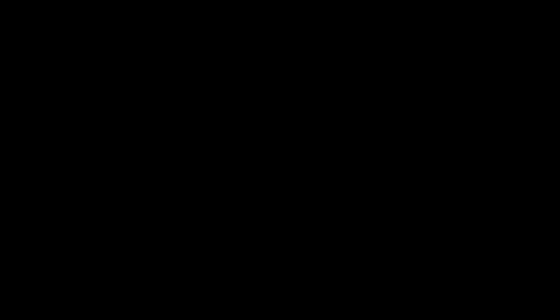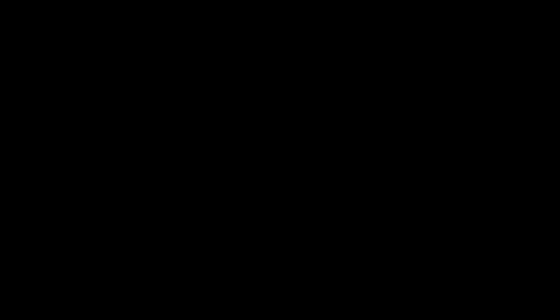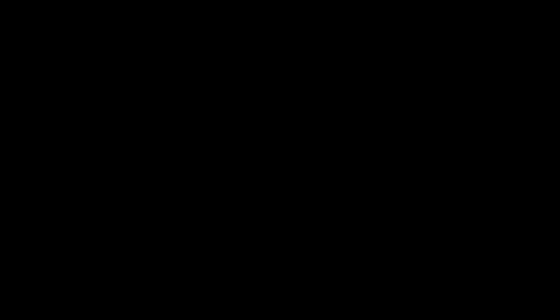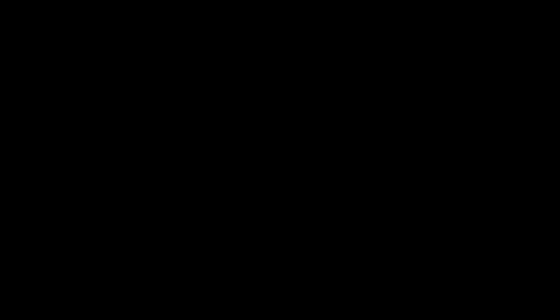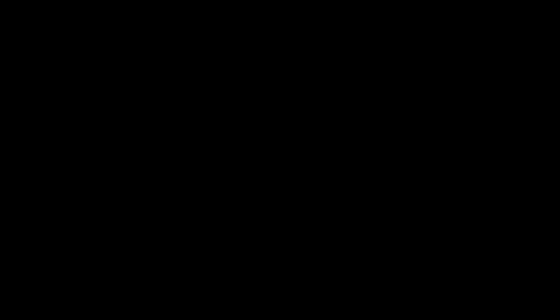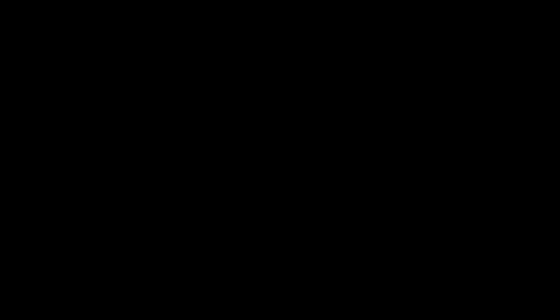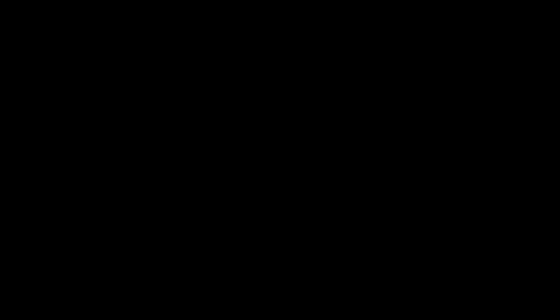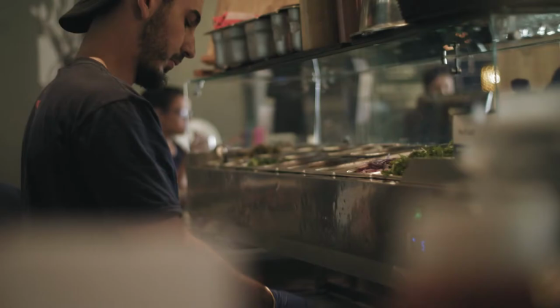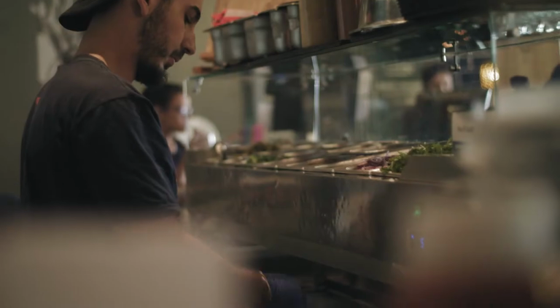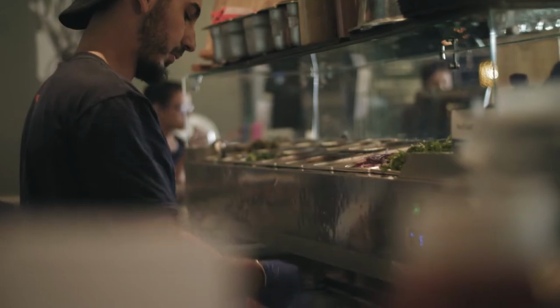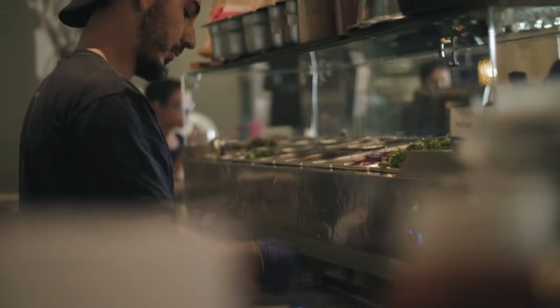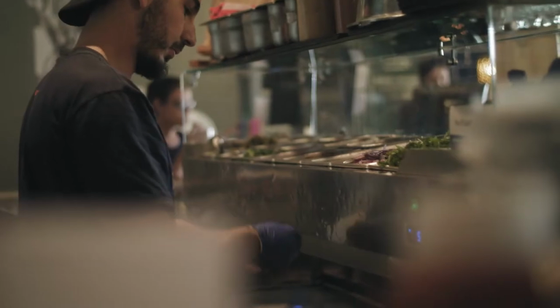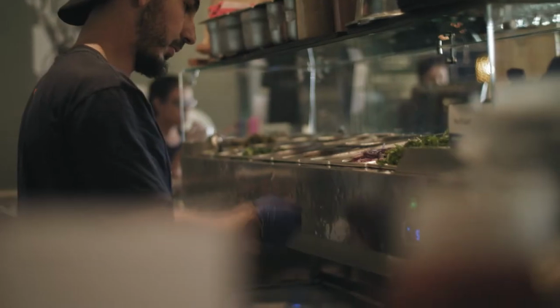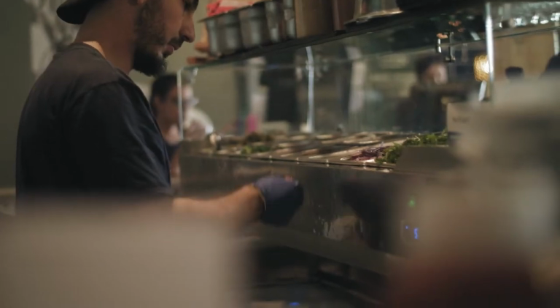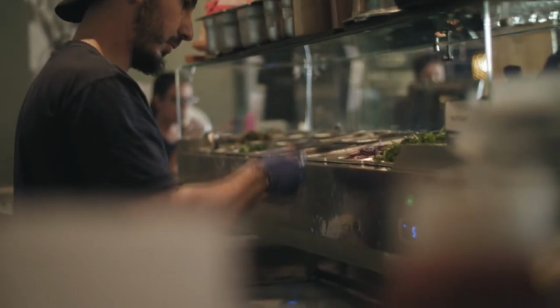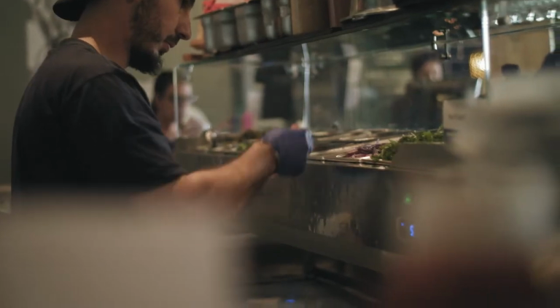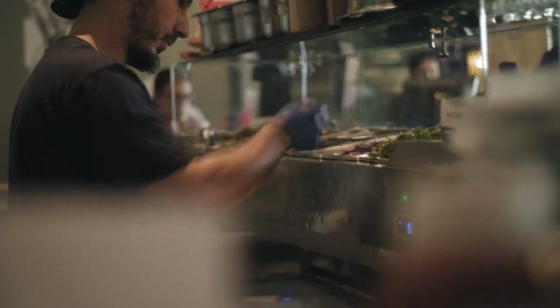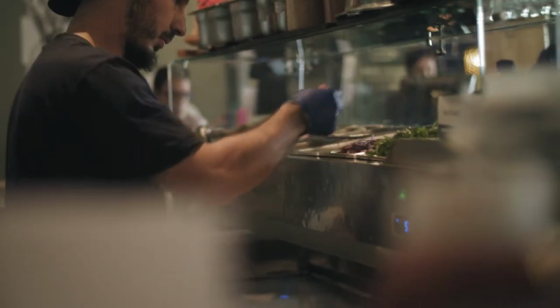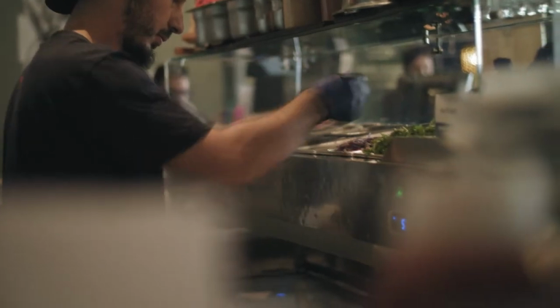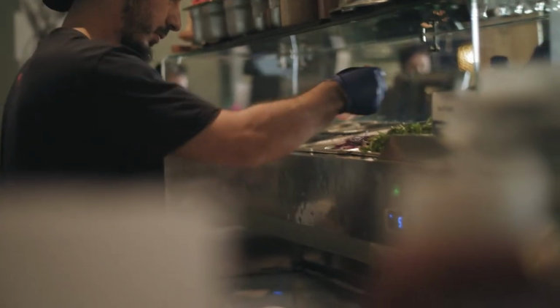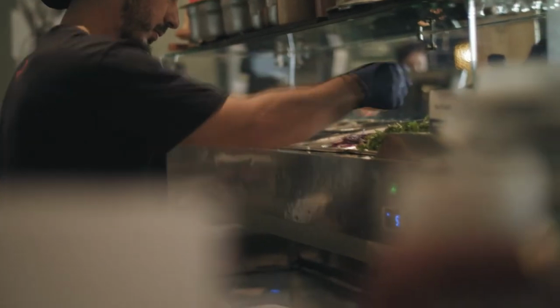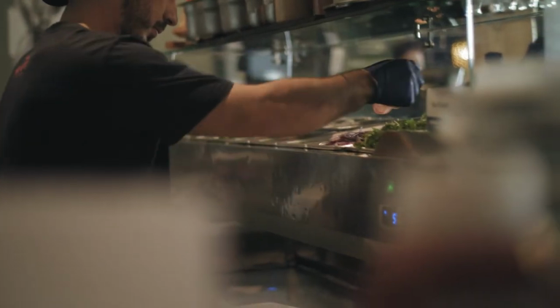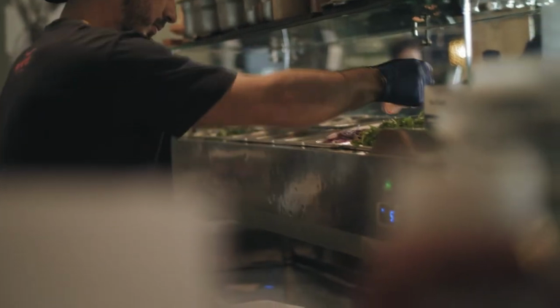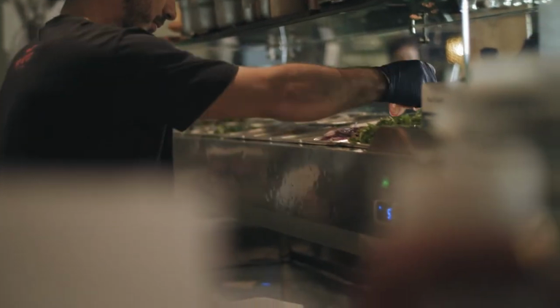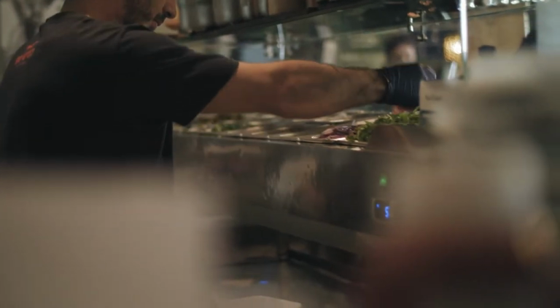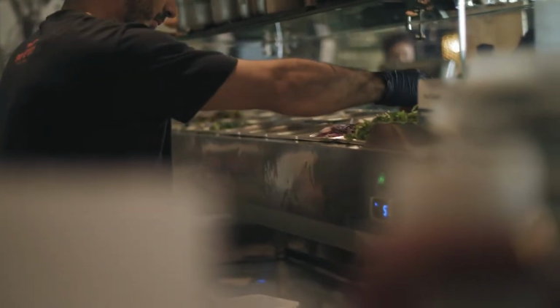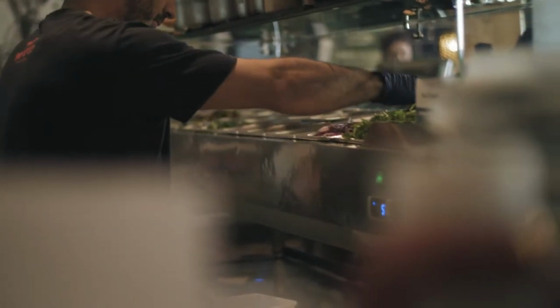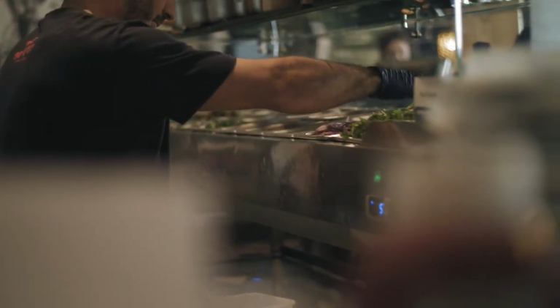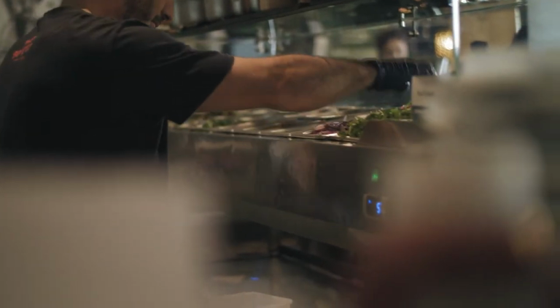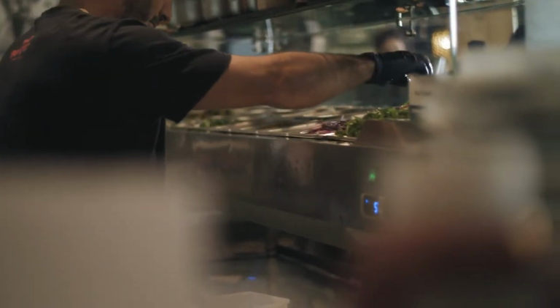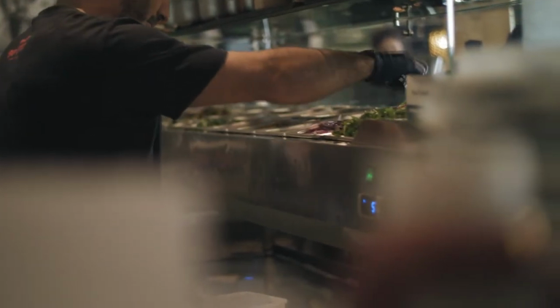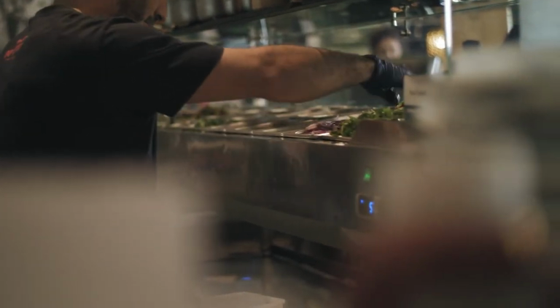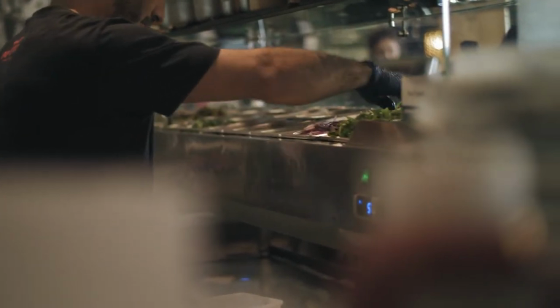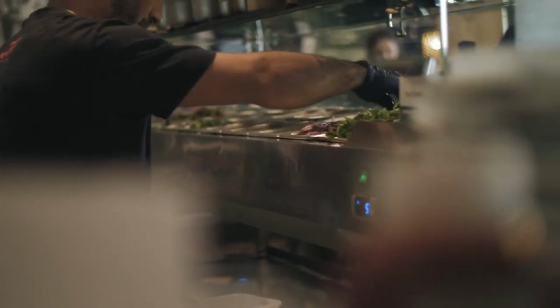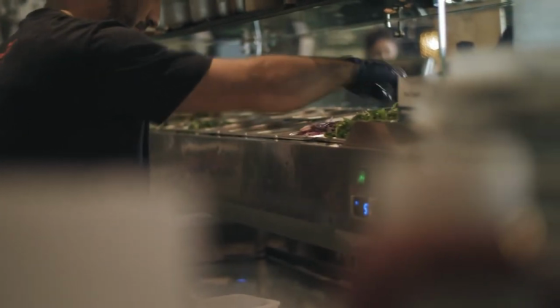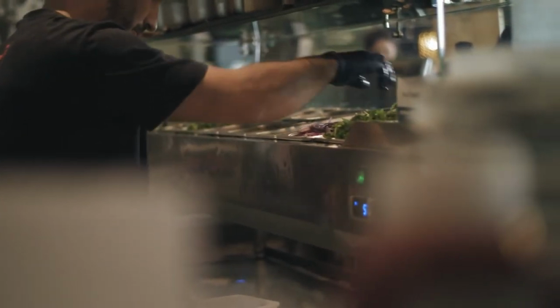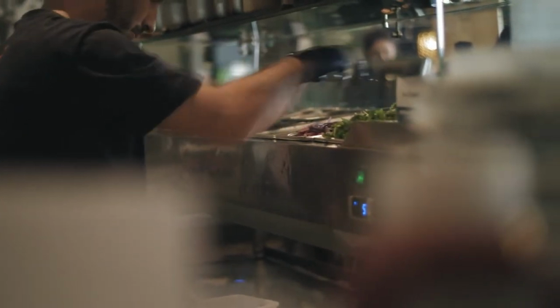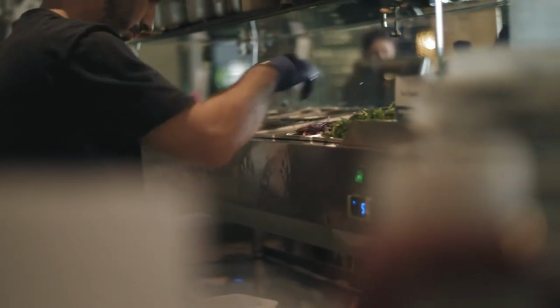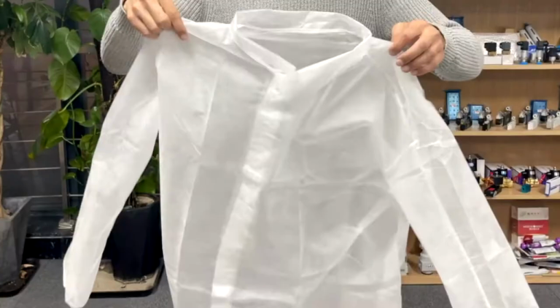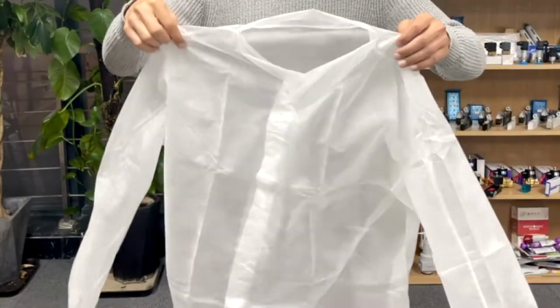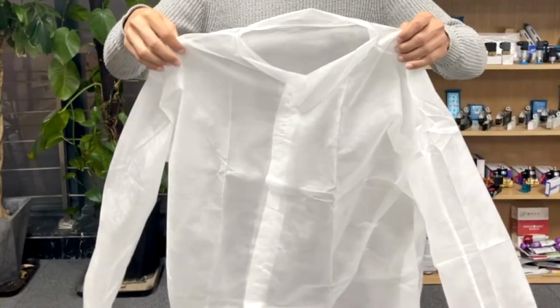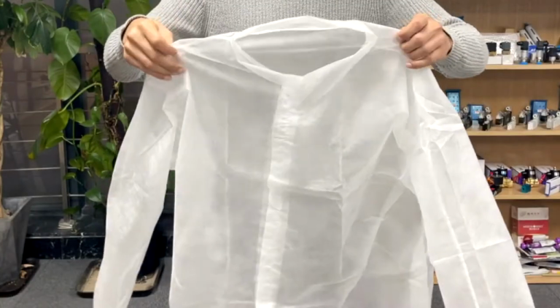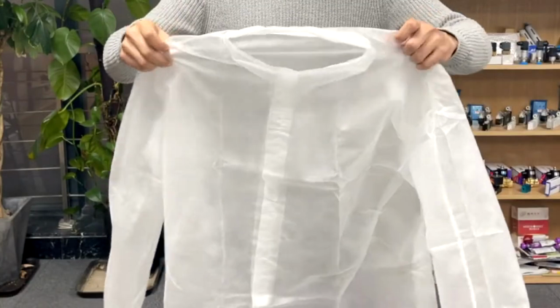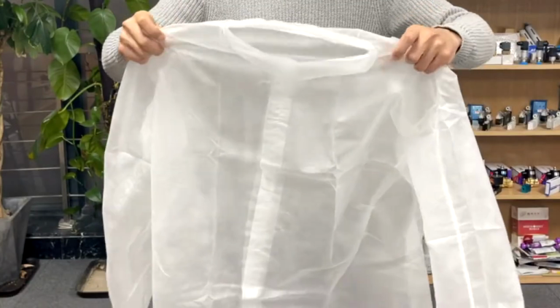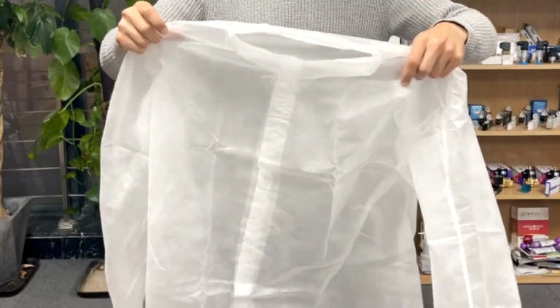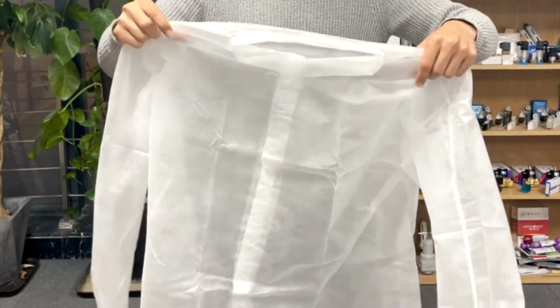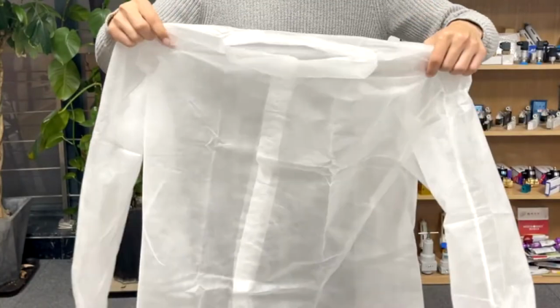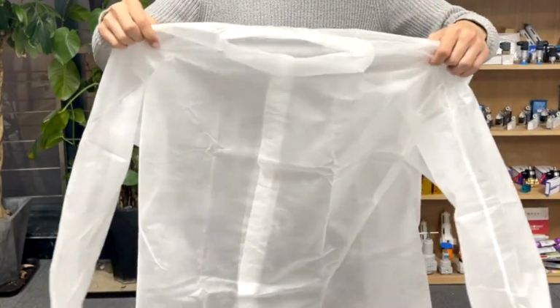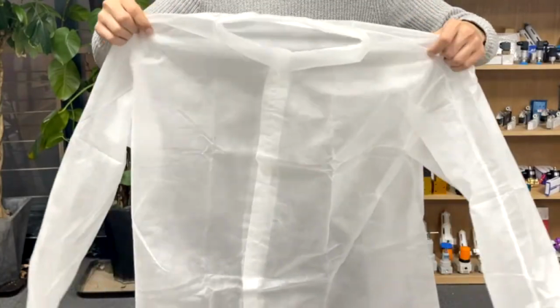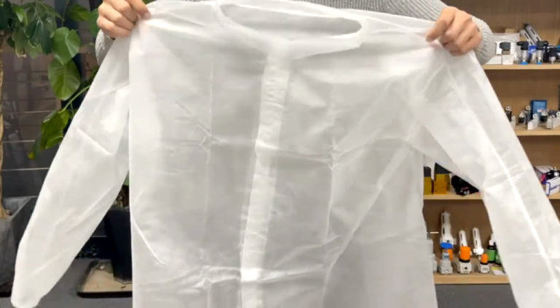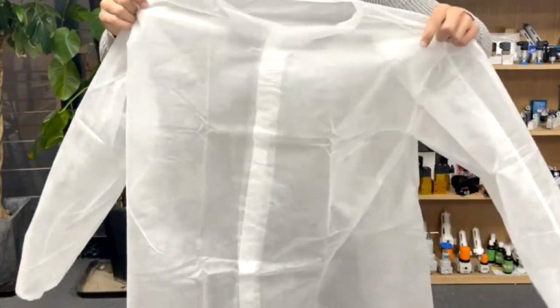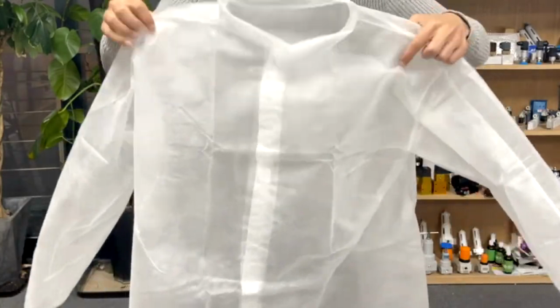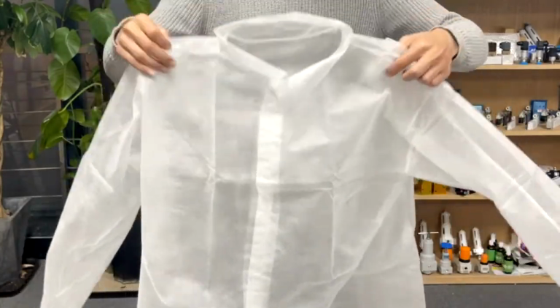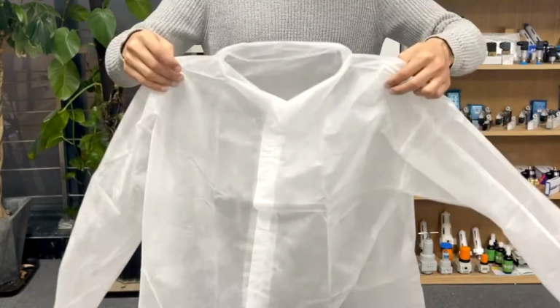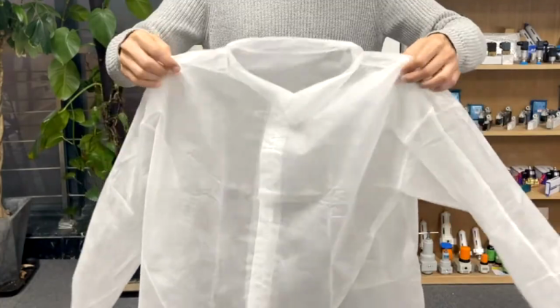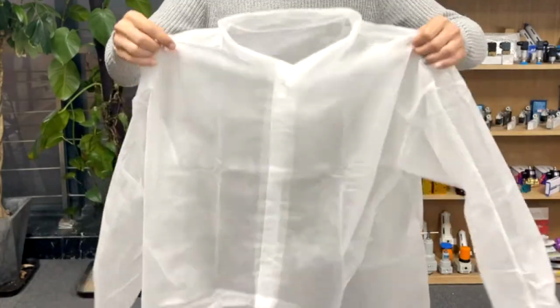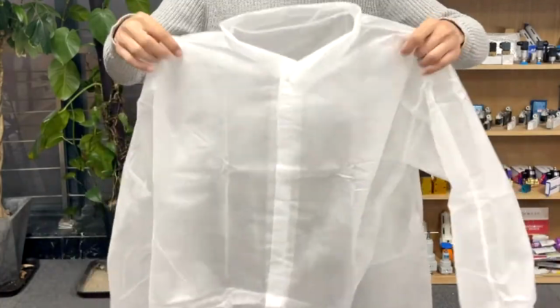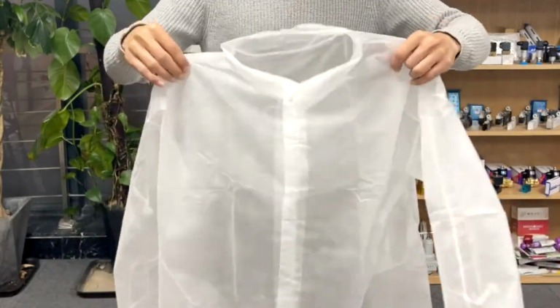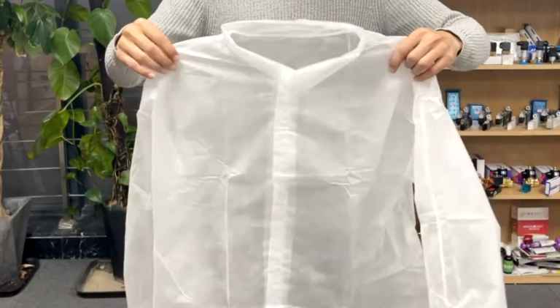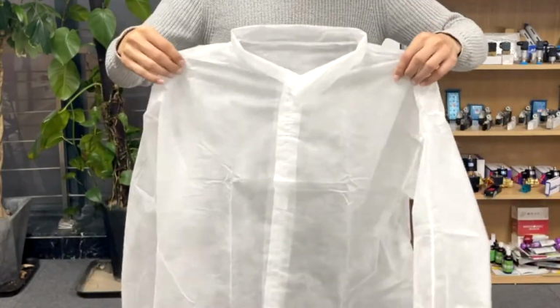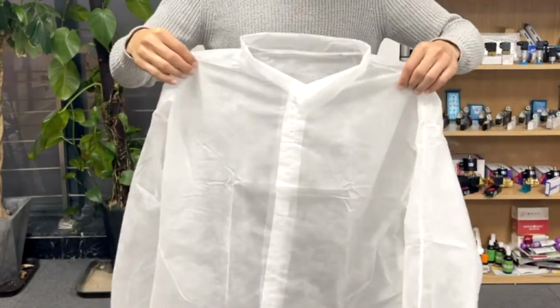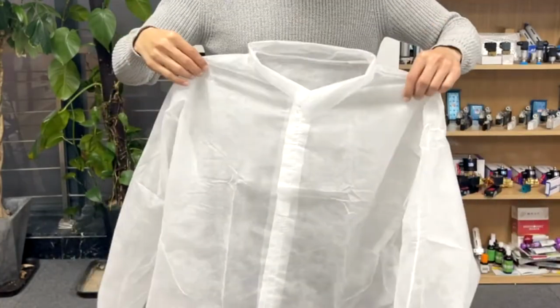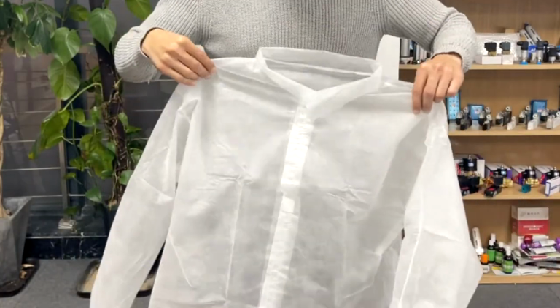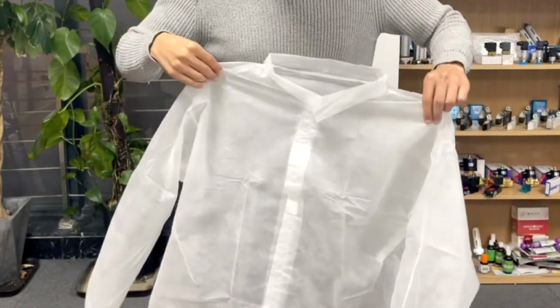How to provide excellent body protection during work? Let us introduce your disposable lab coat.